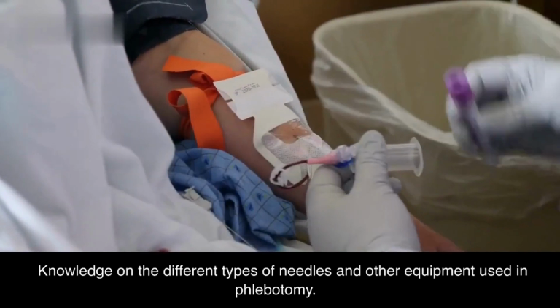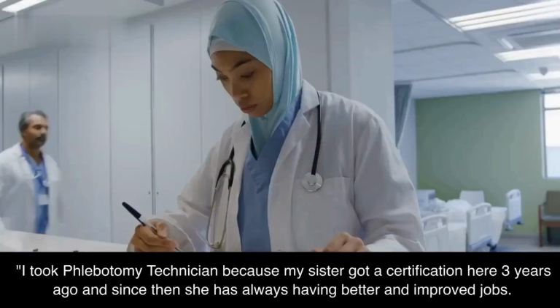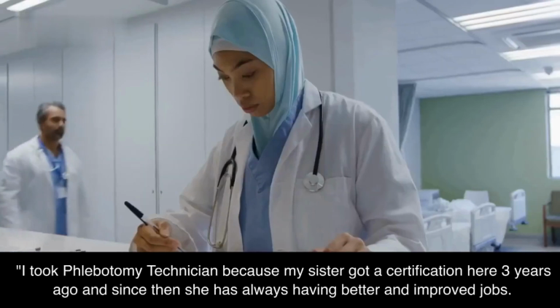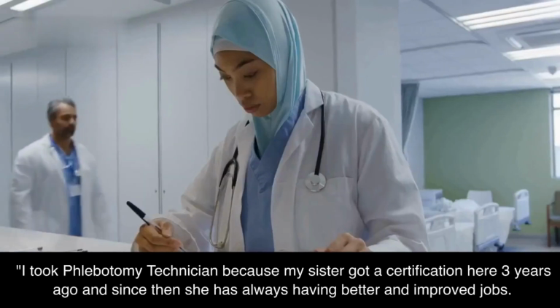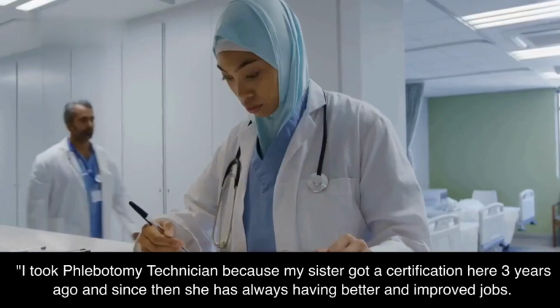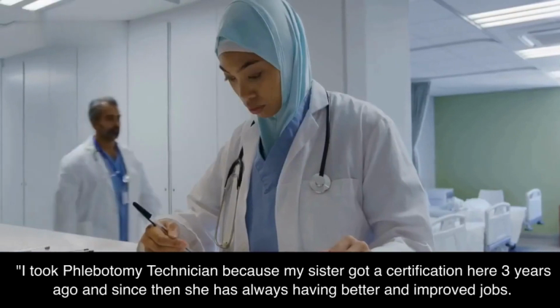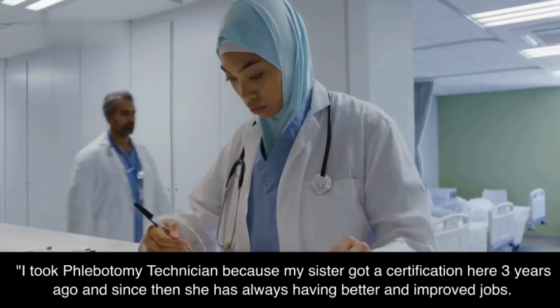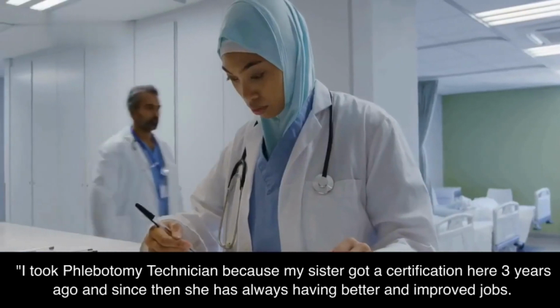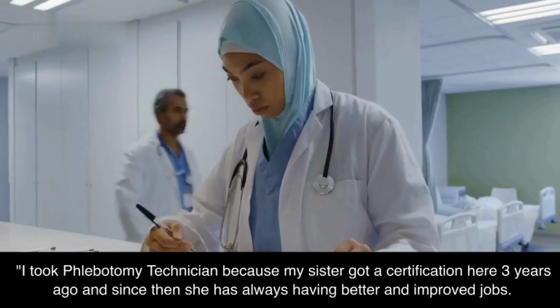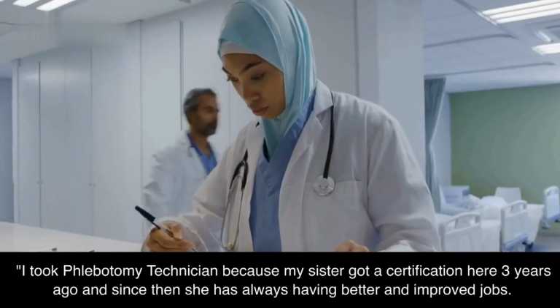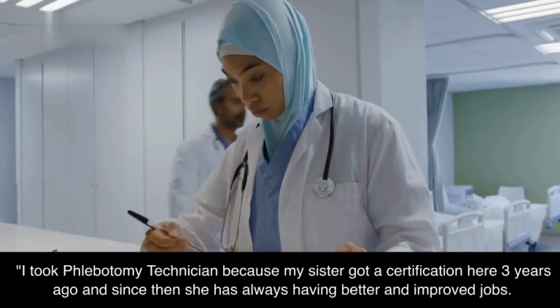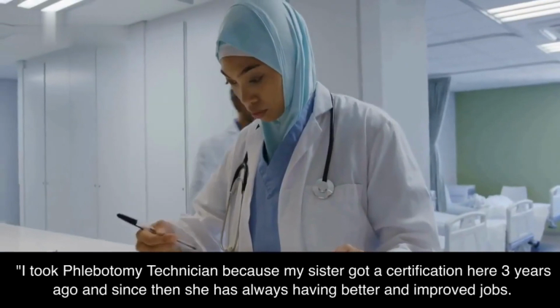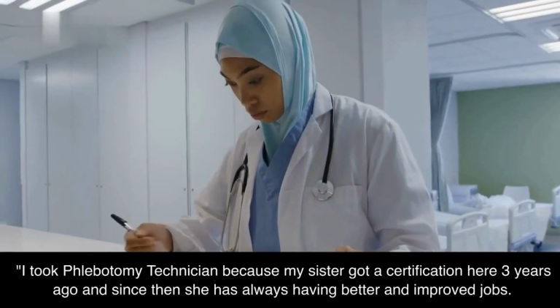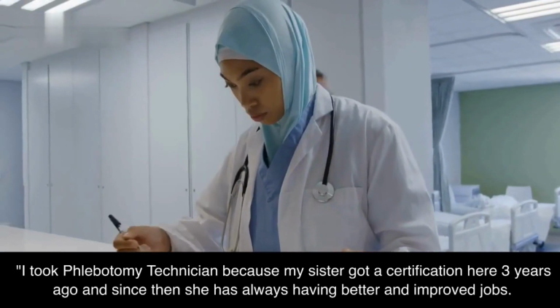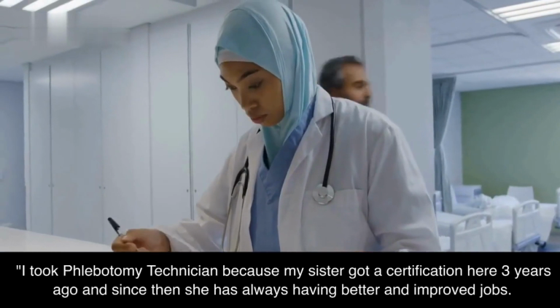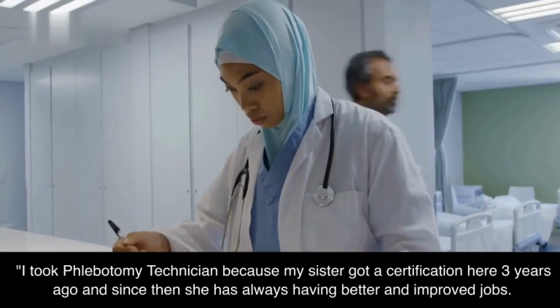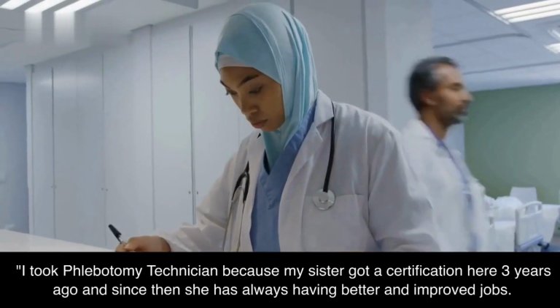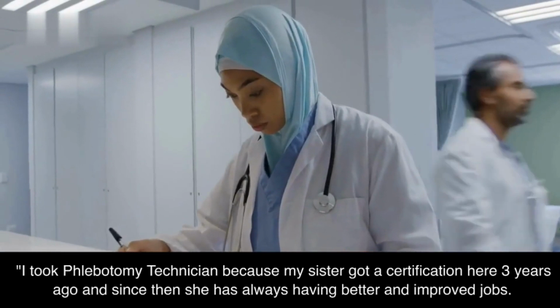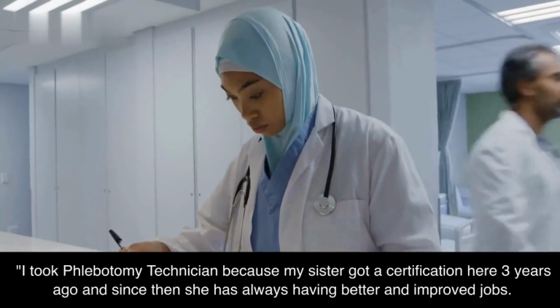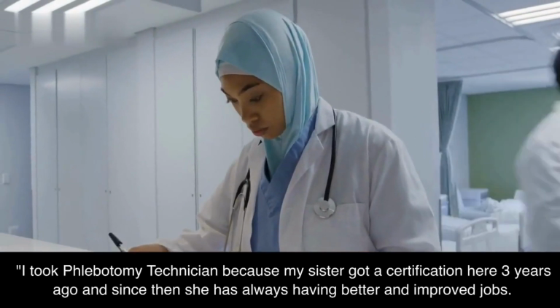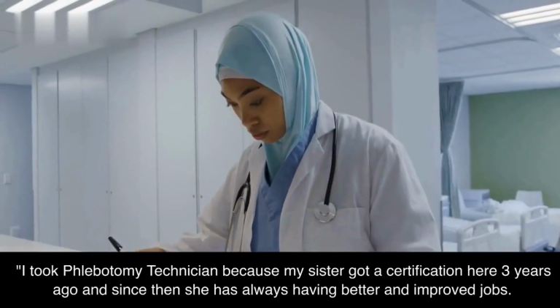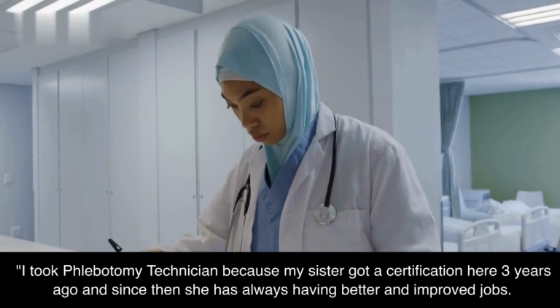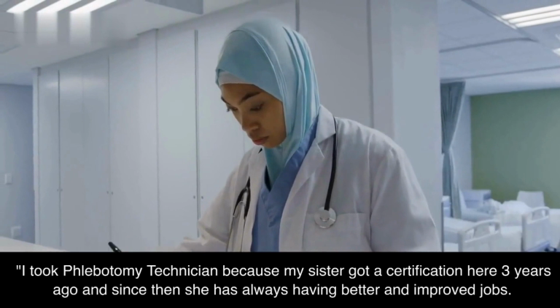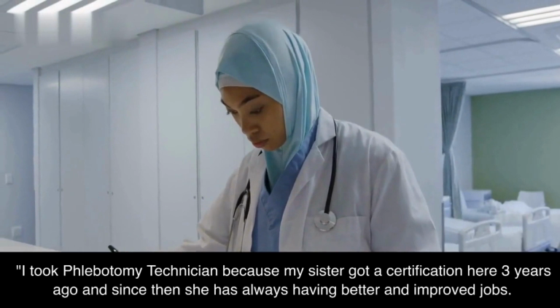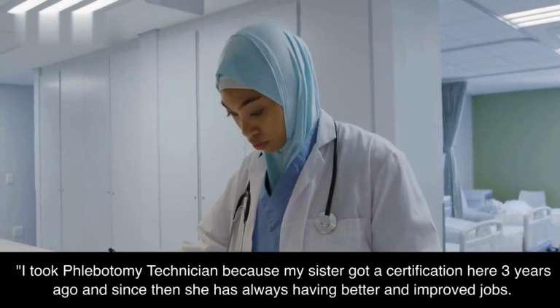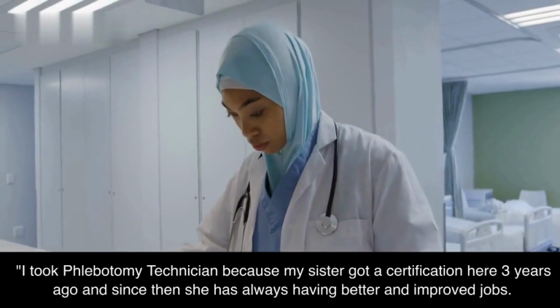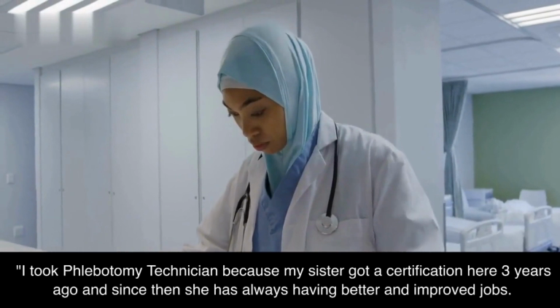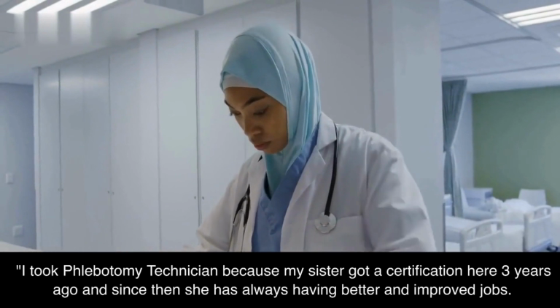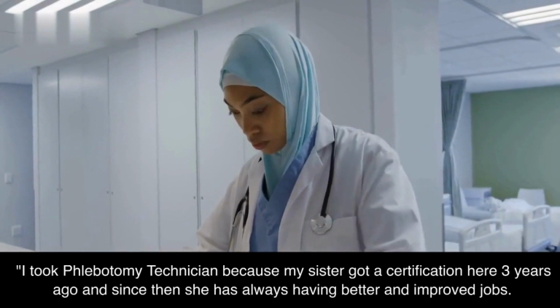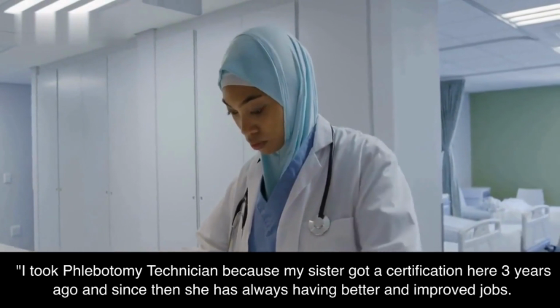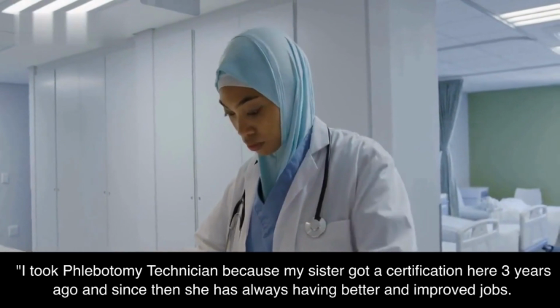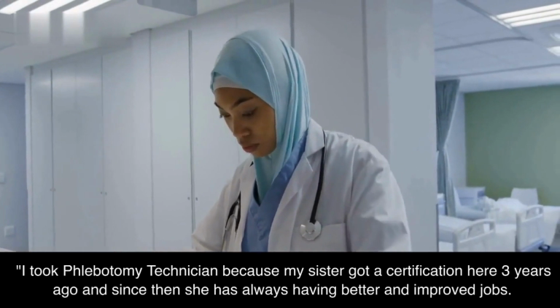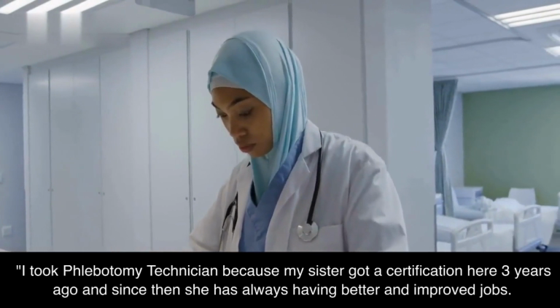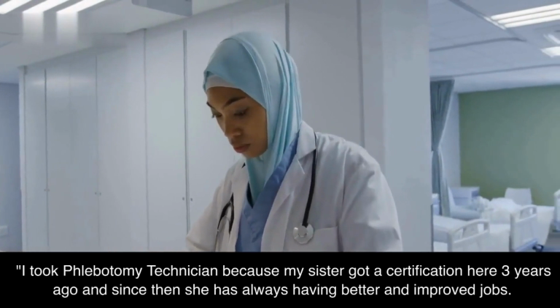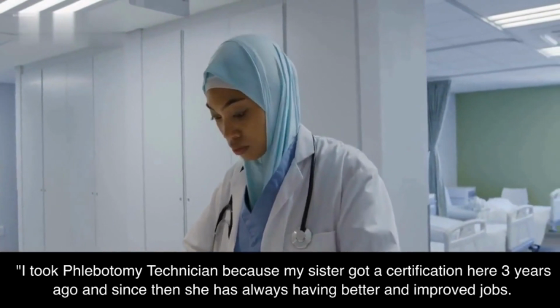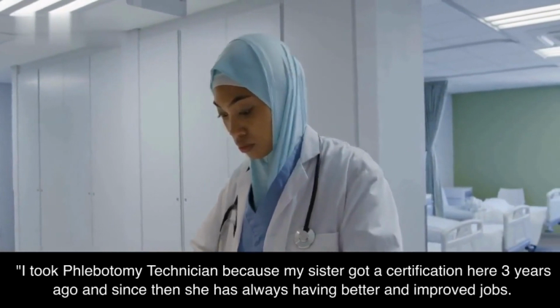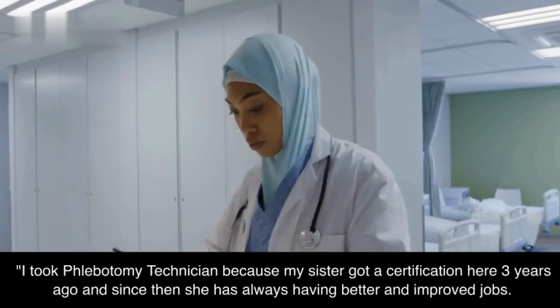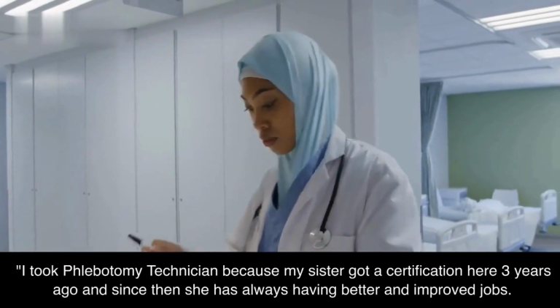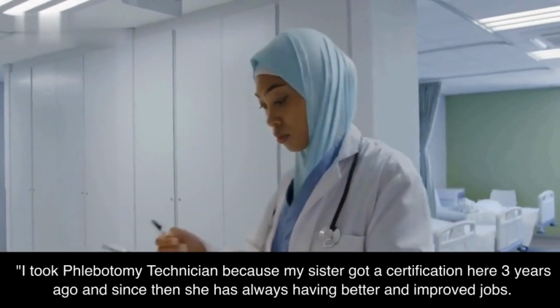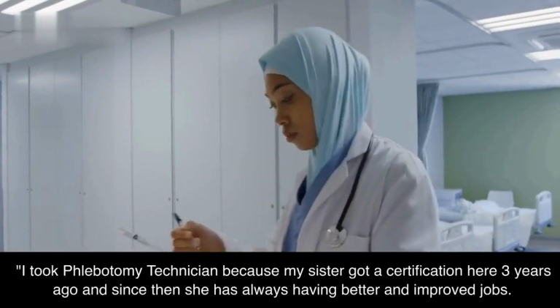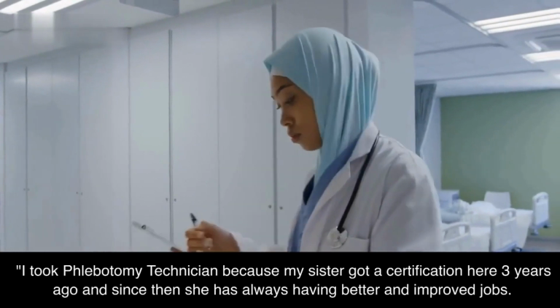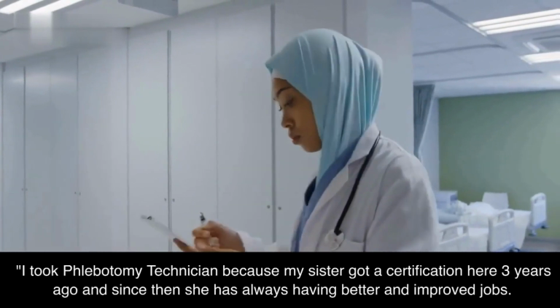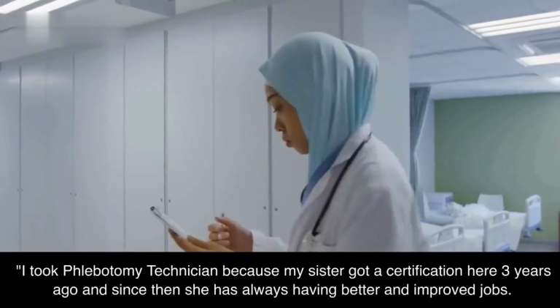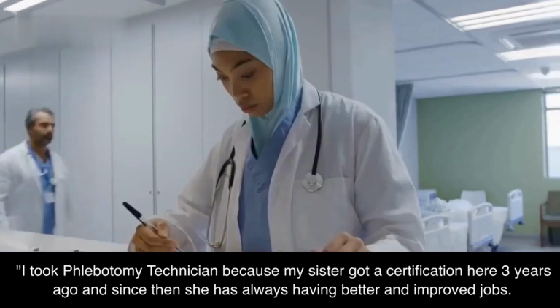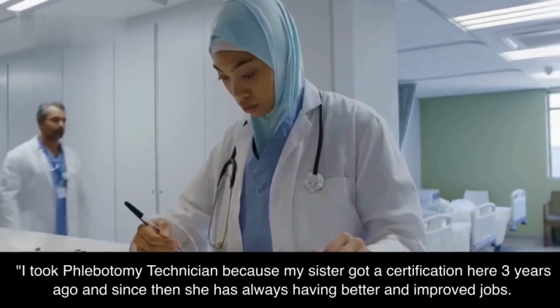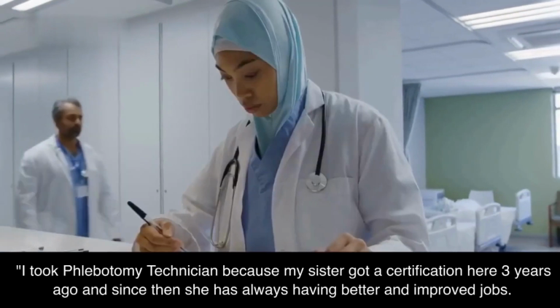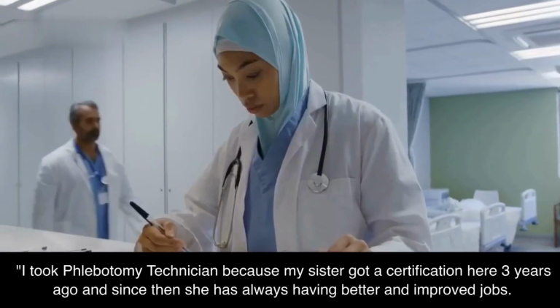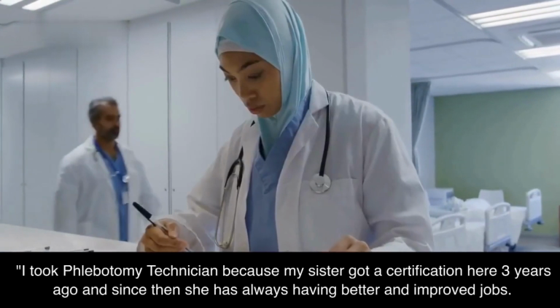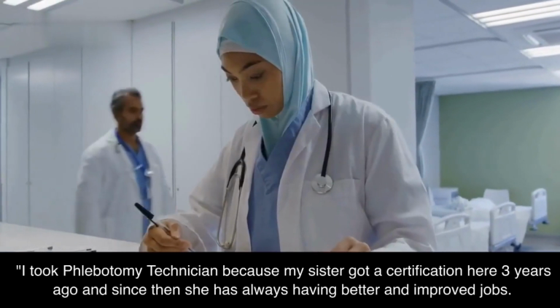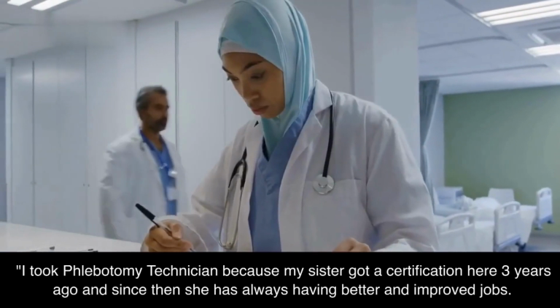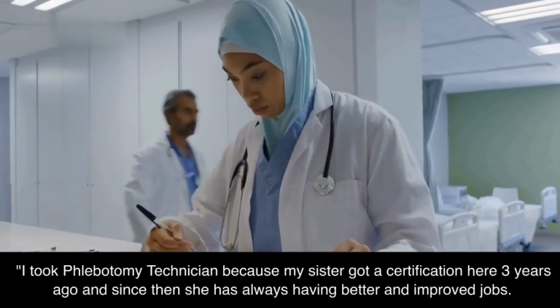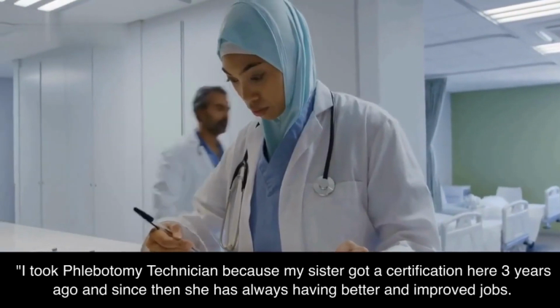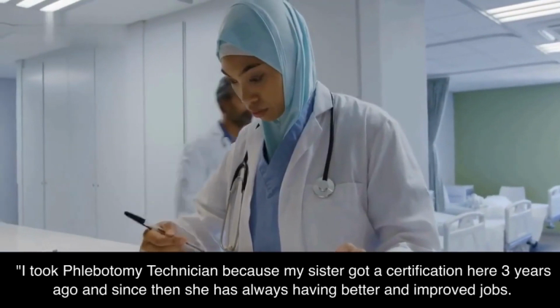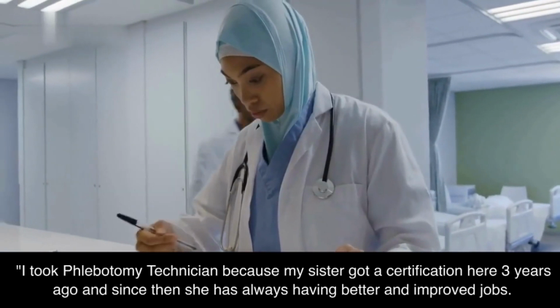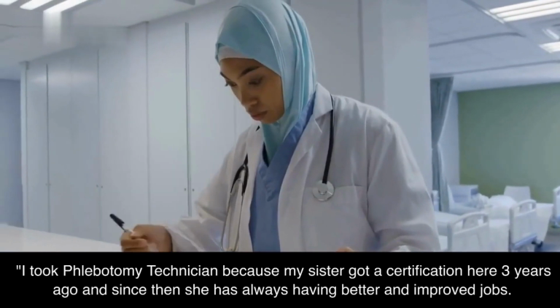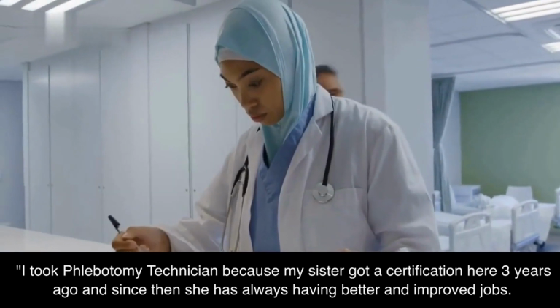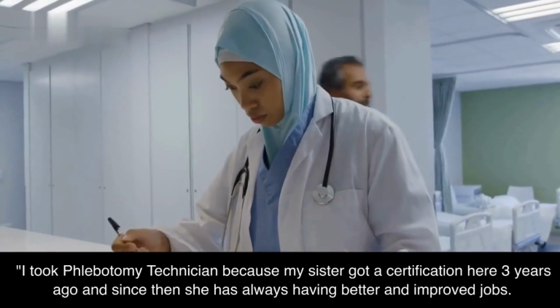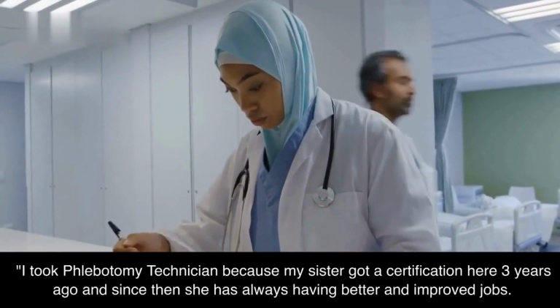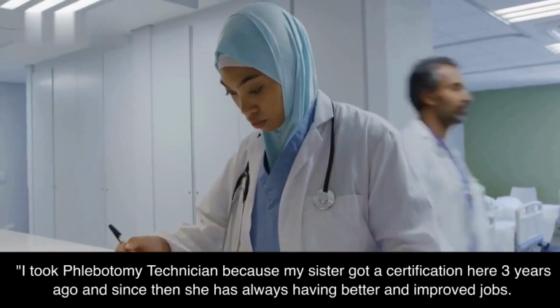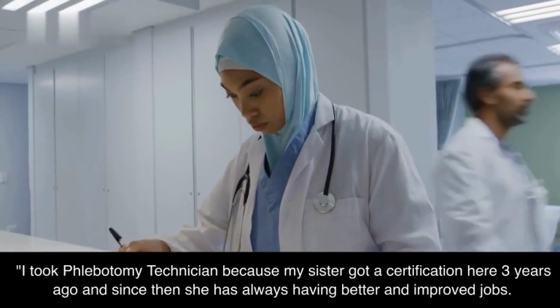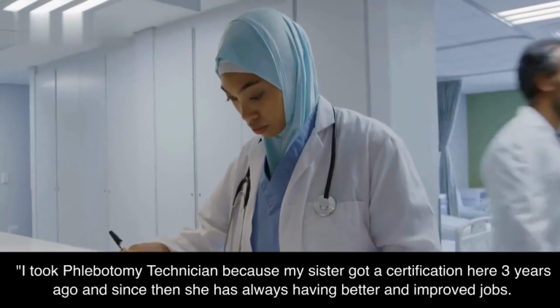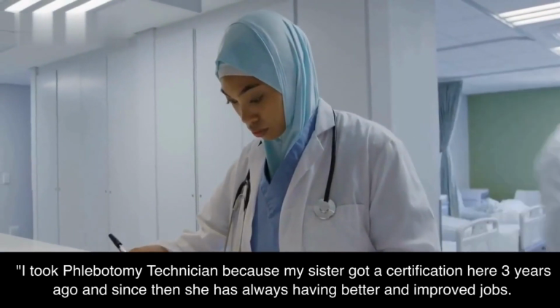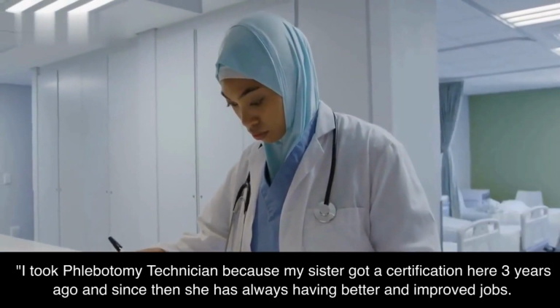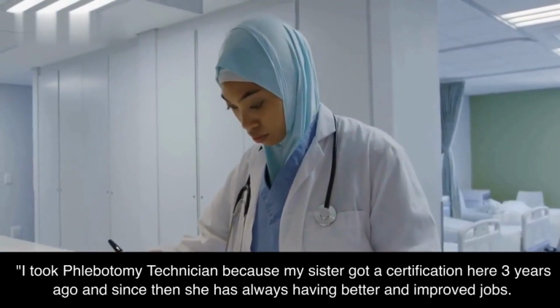I took phlebotomy technician because my sister got a certification here three years ago, and since then she has always been having better and improved jobs.